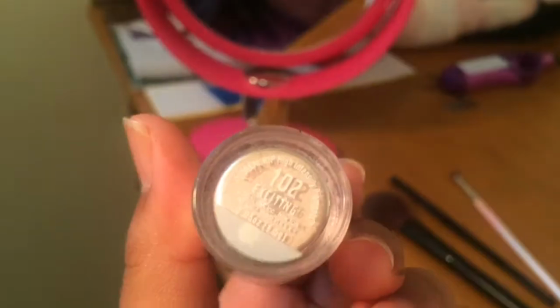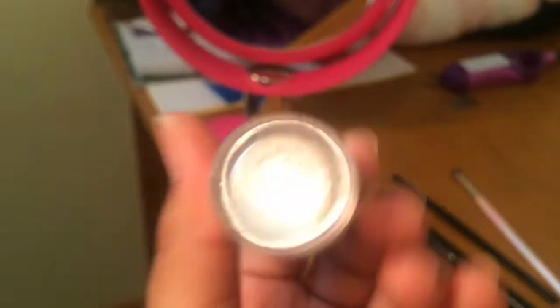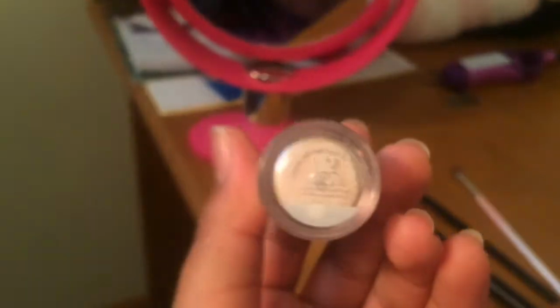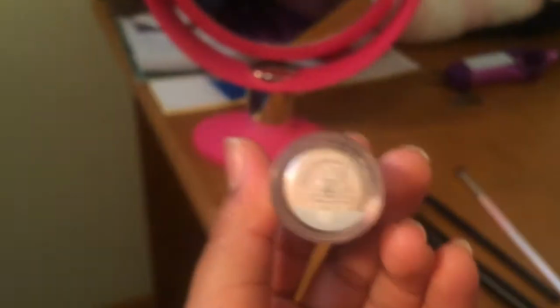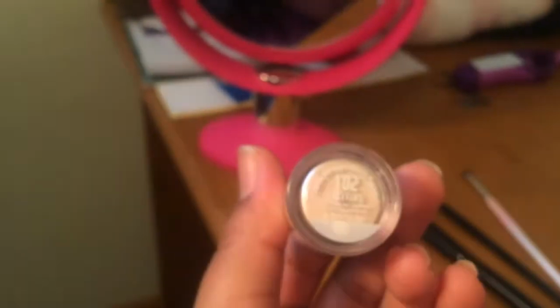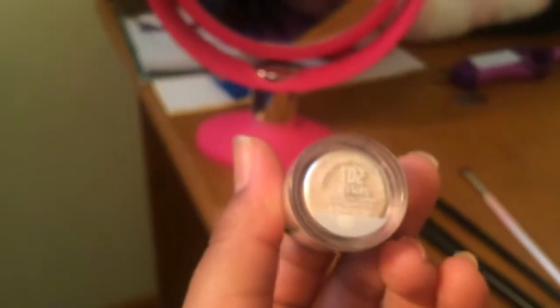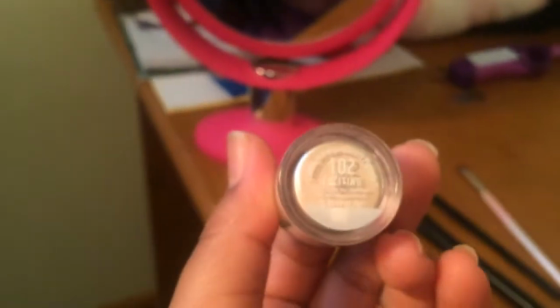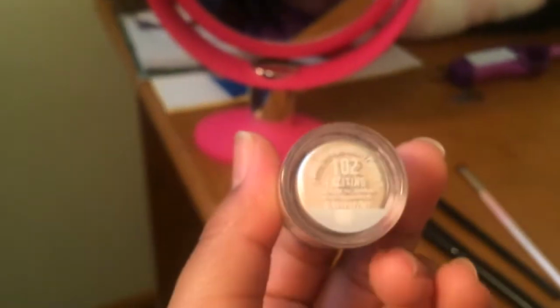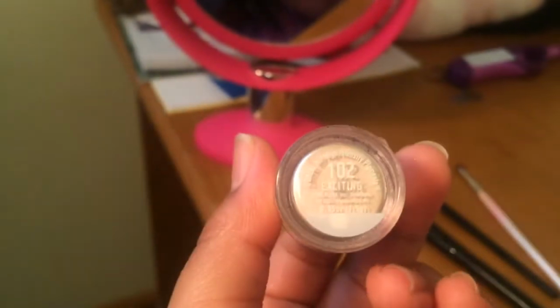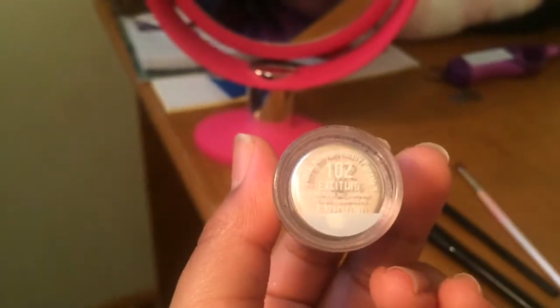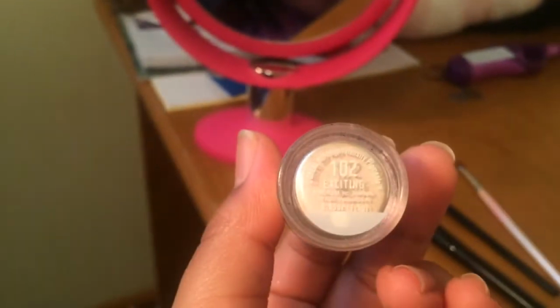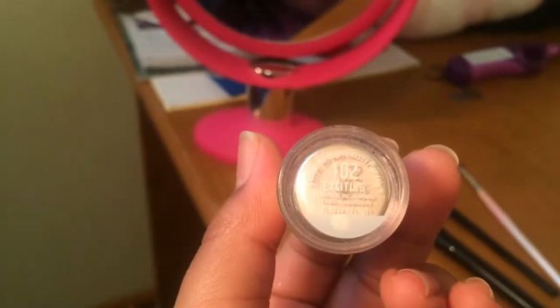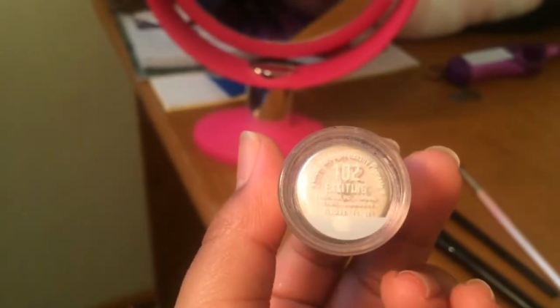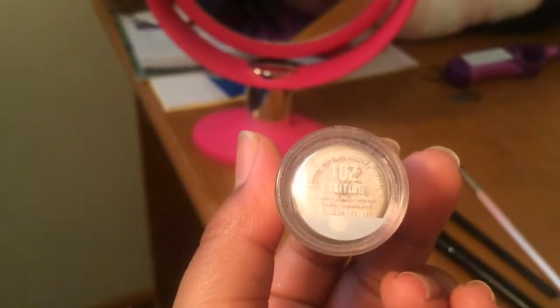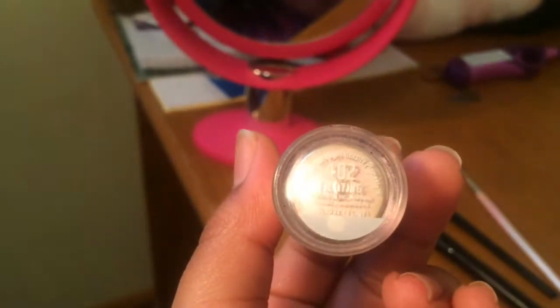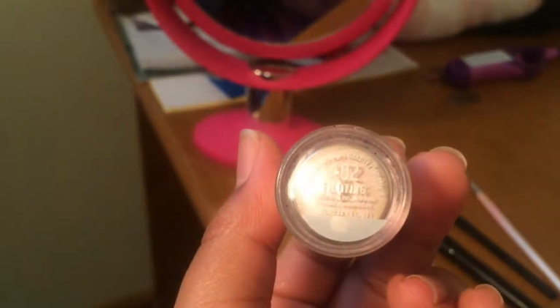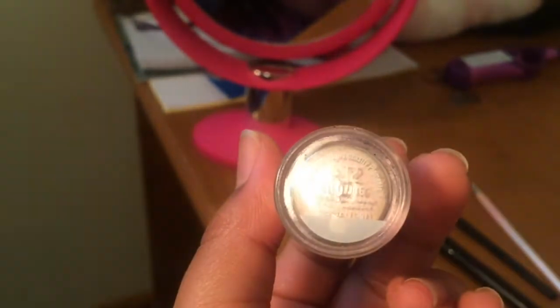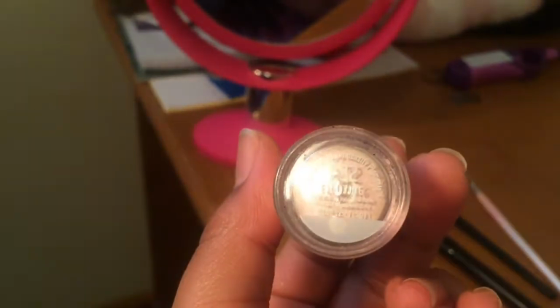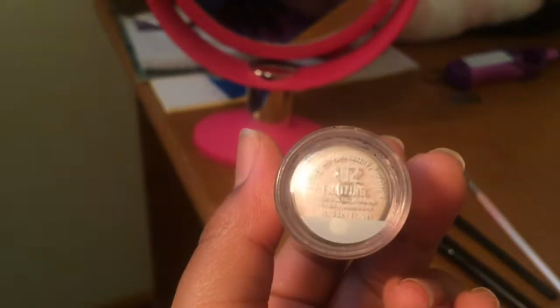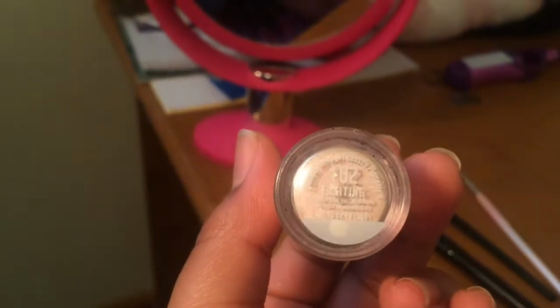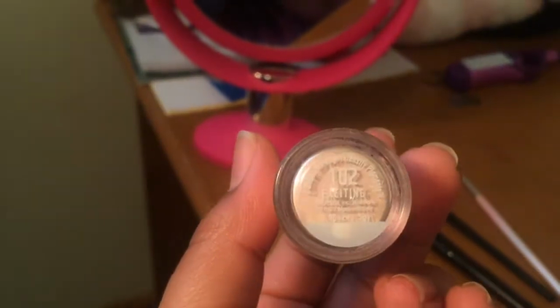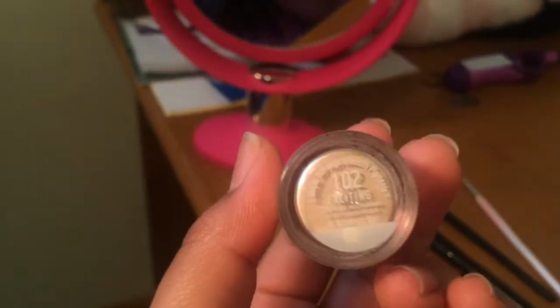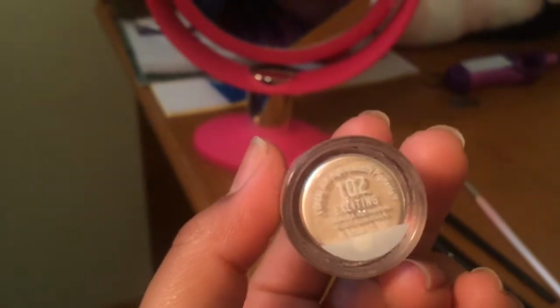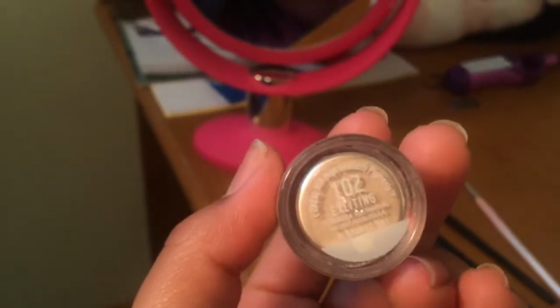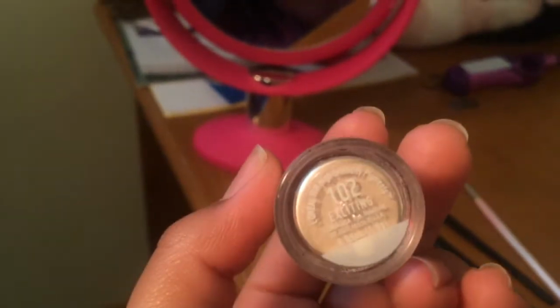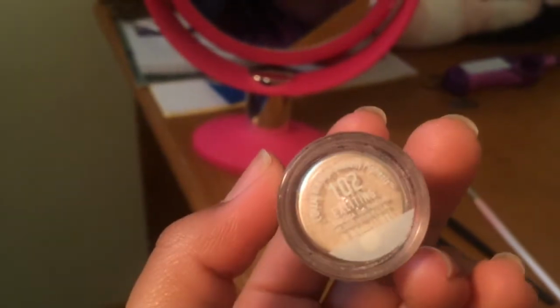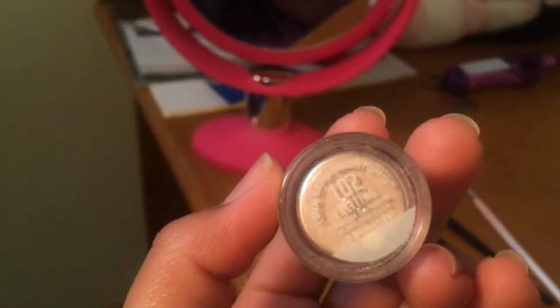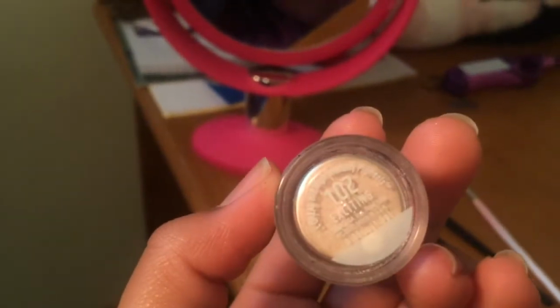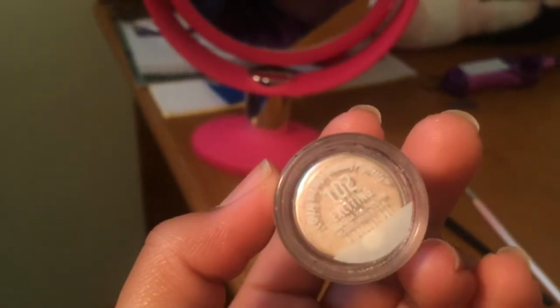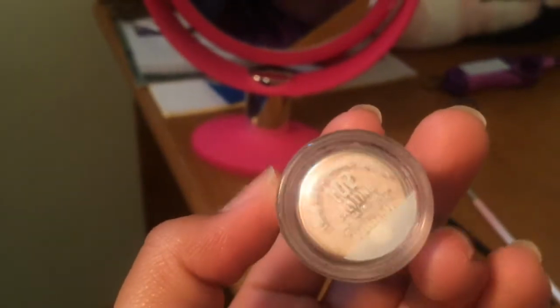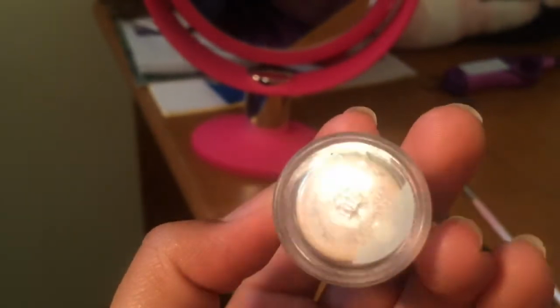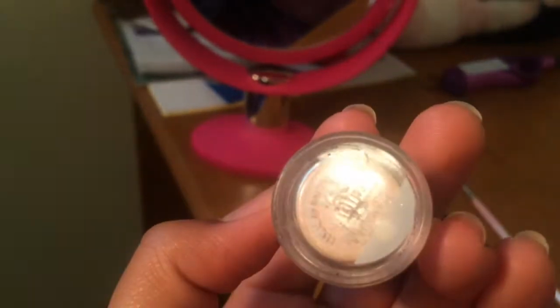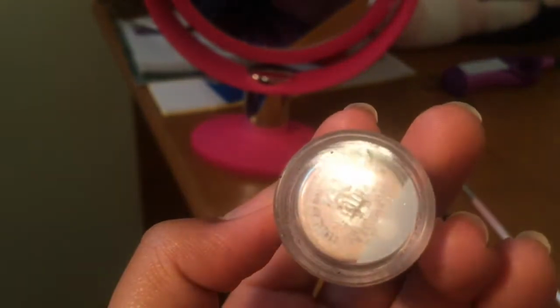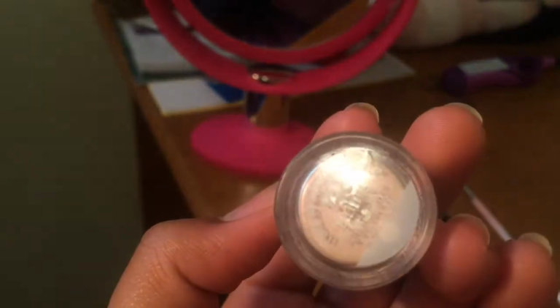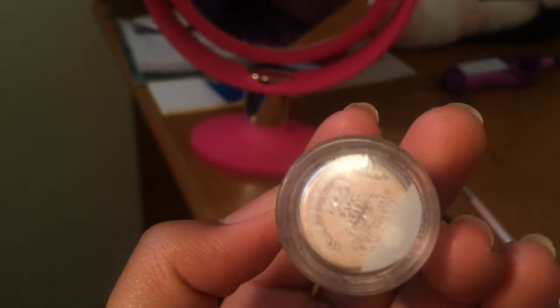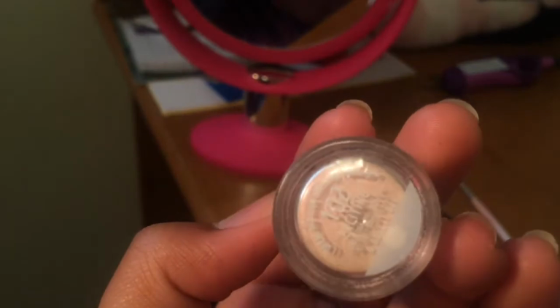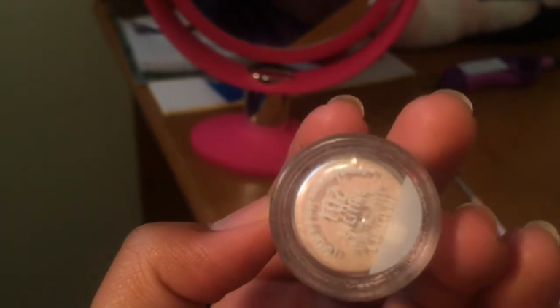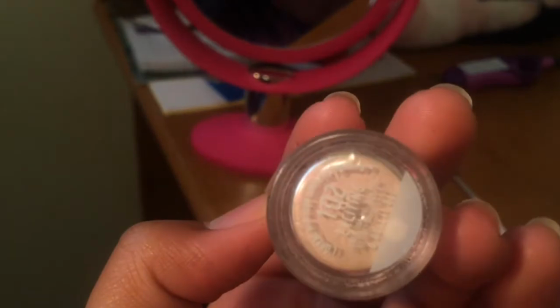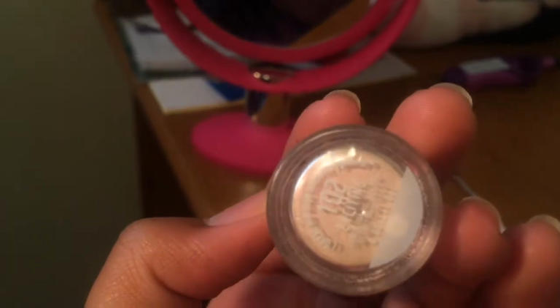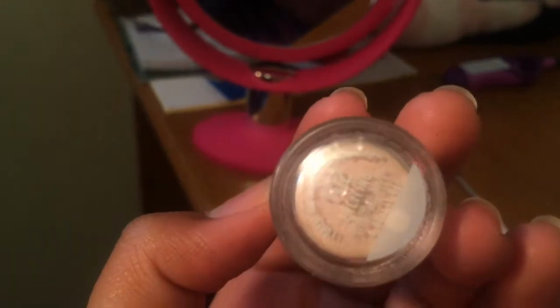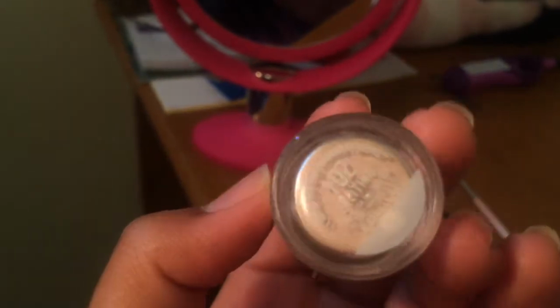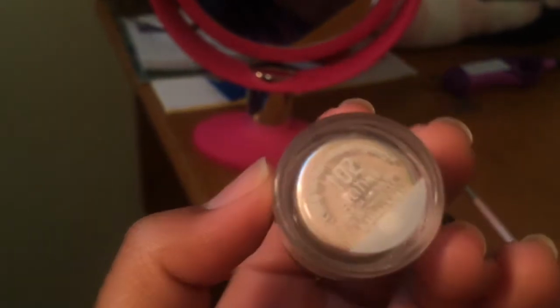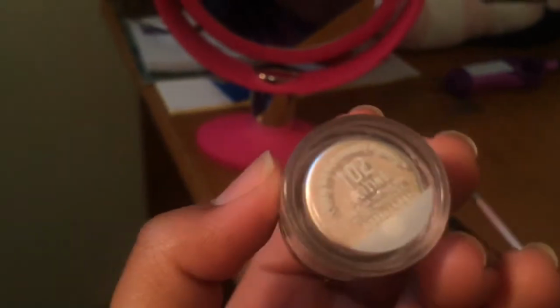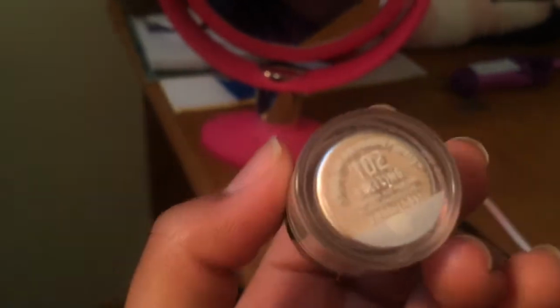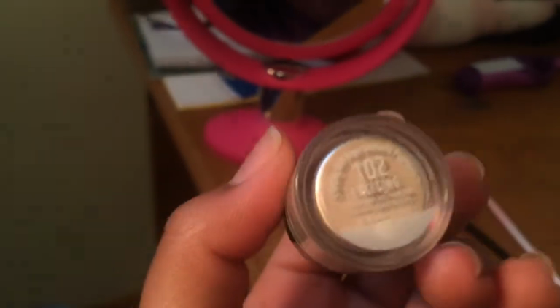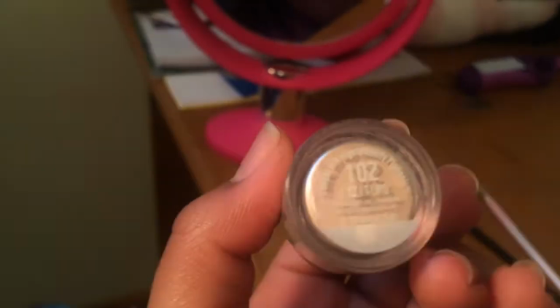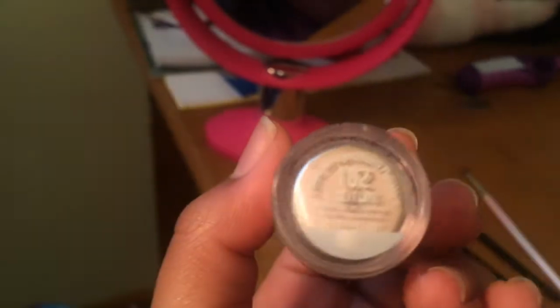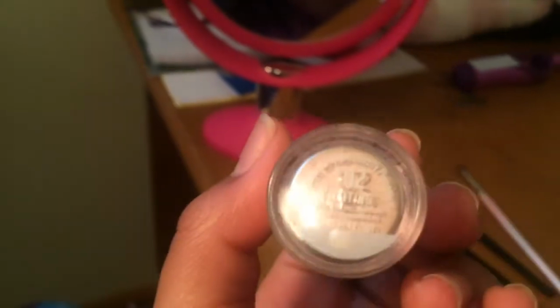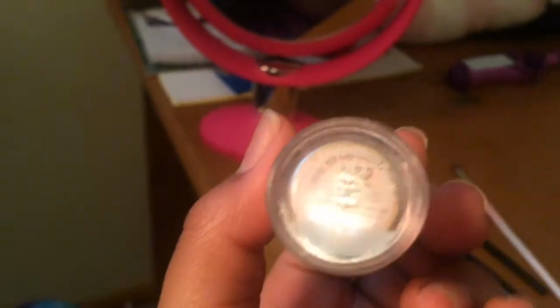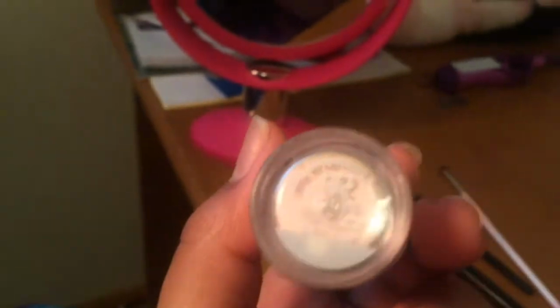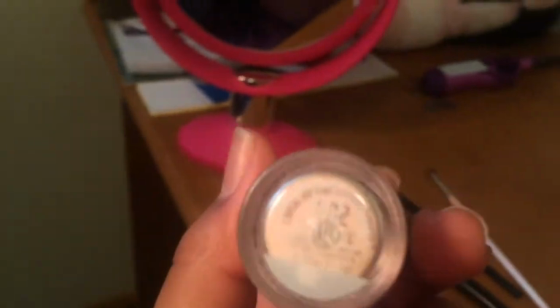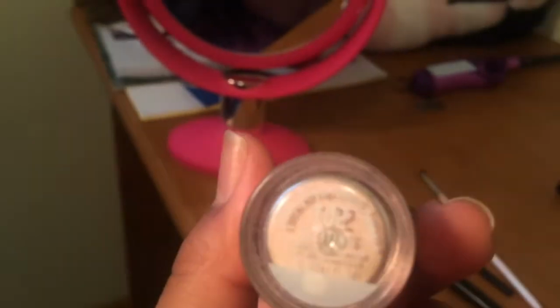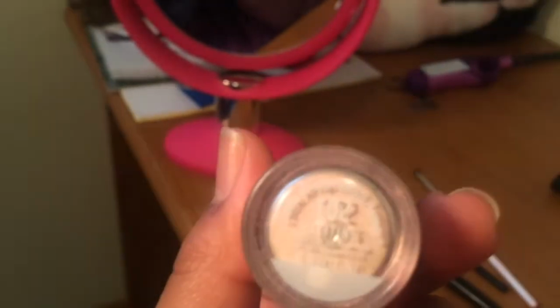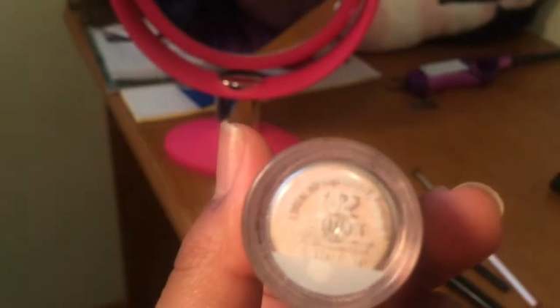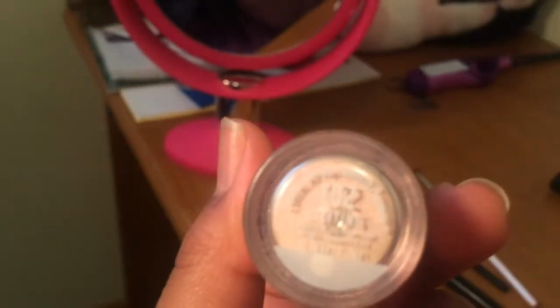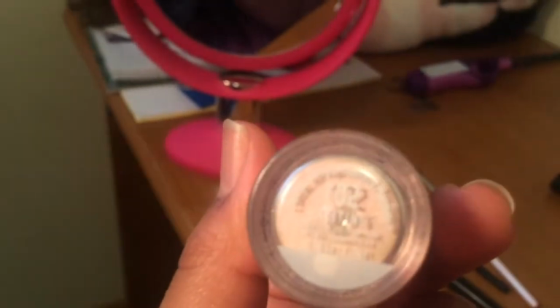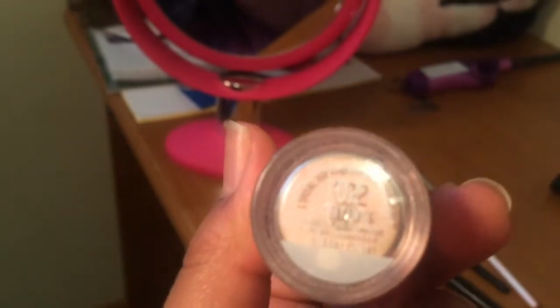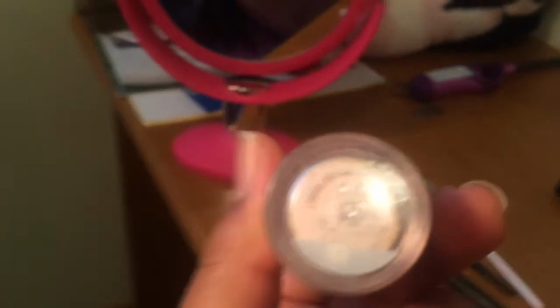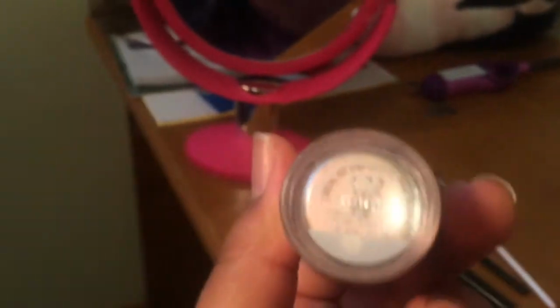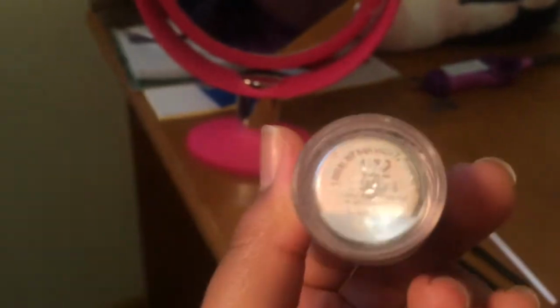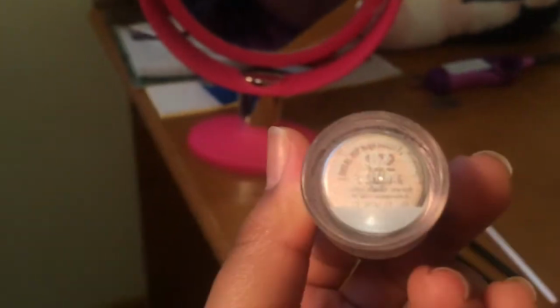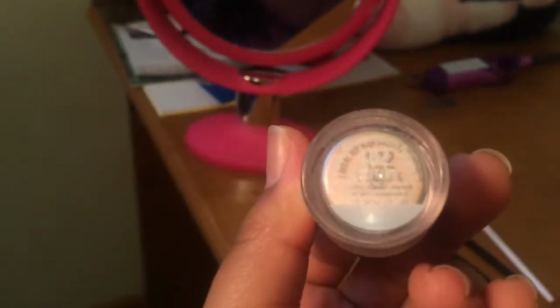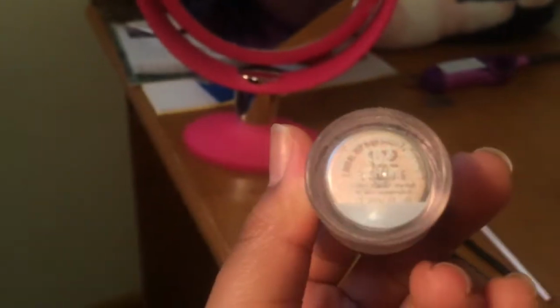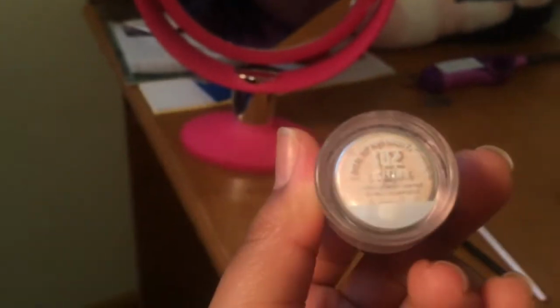Next I'll be taking Sephora's Loose Eyeshadow in 102 Exciting and applying that into my inner corner.